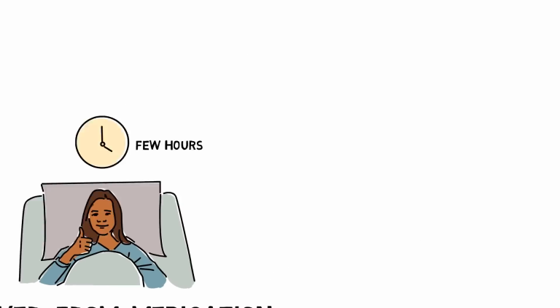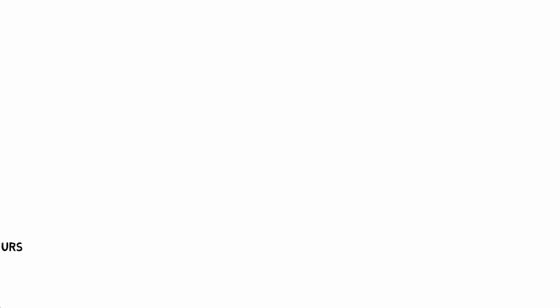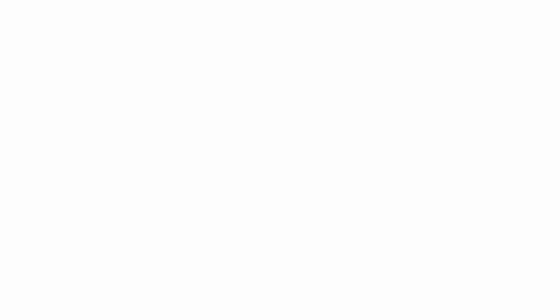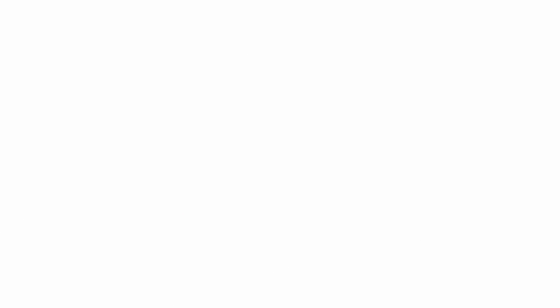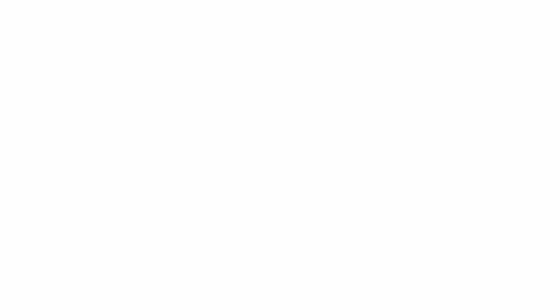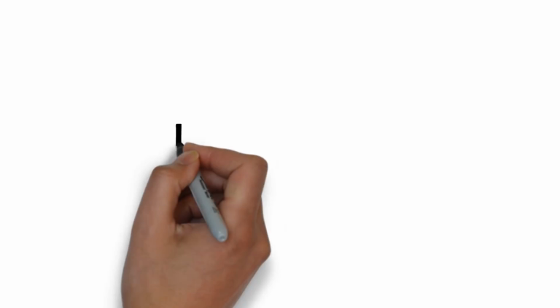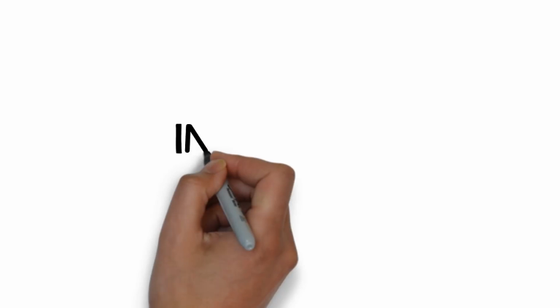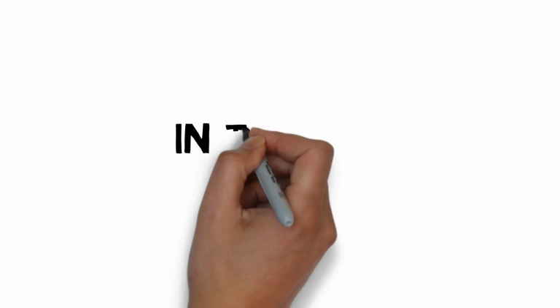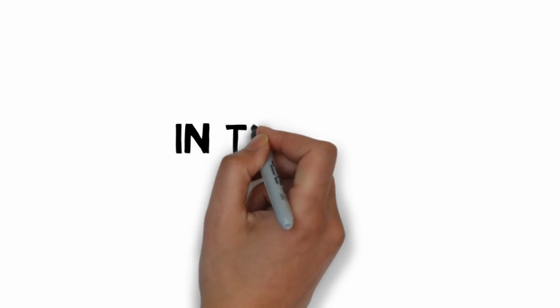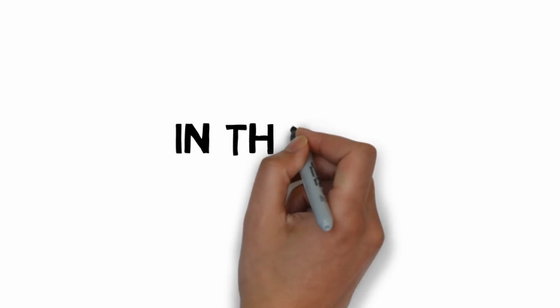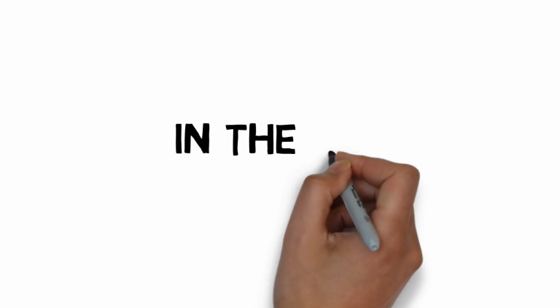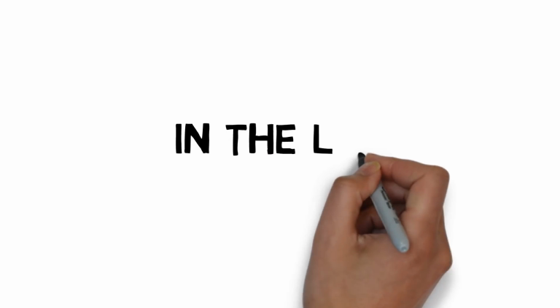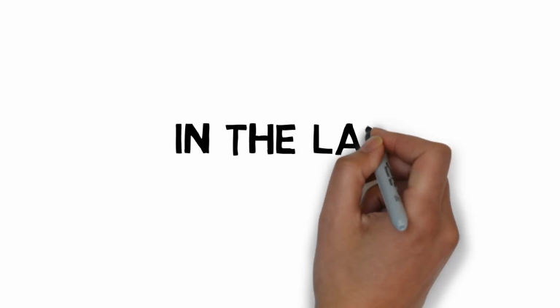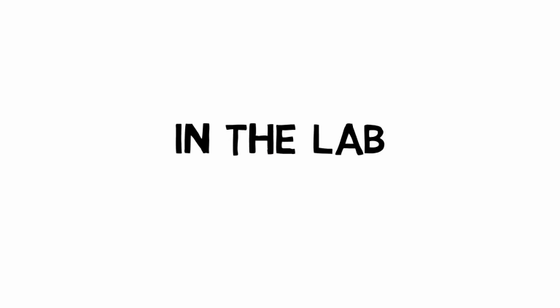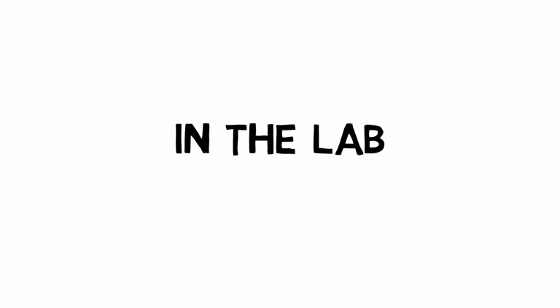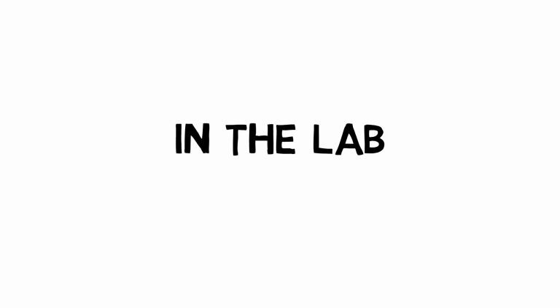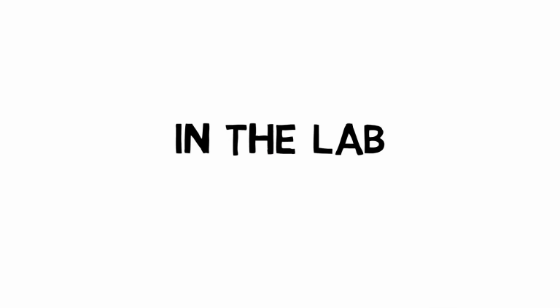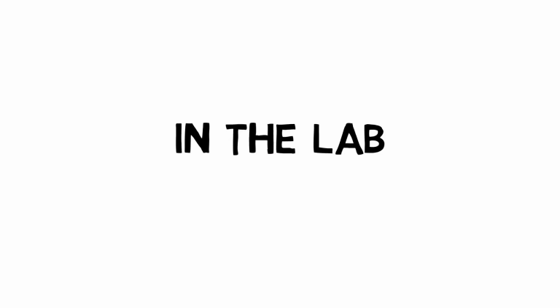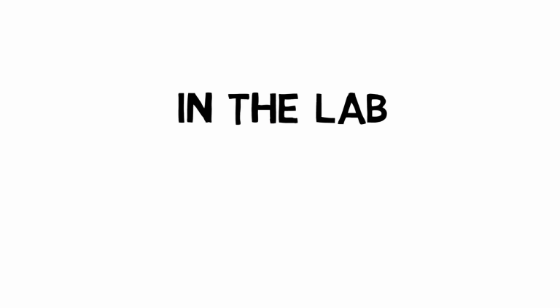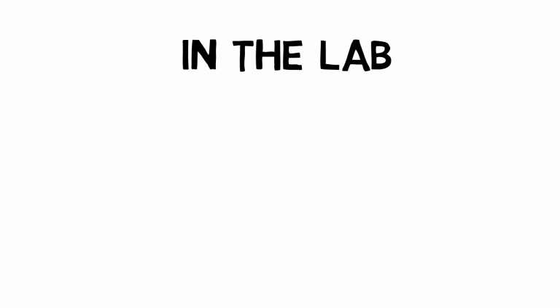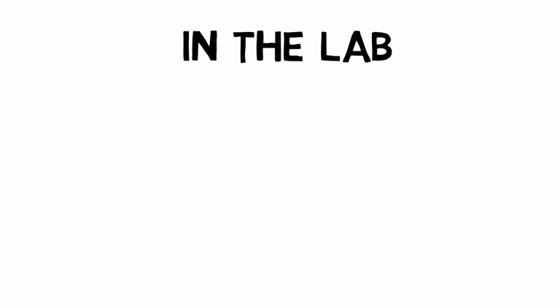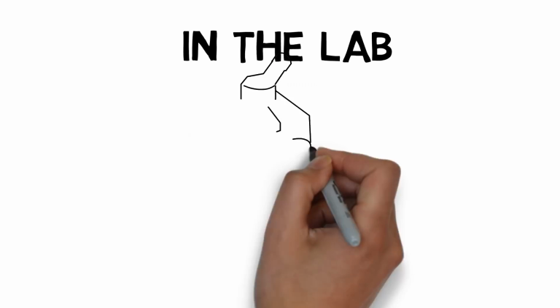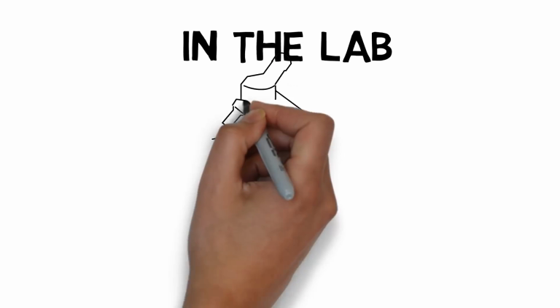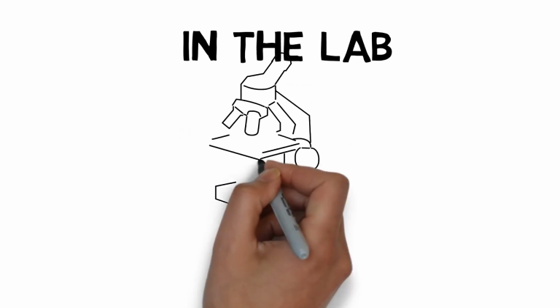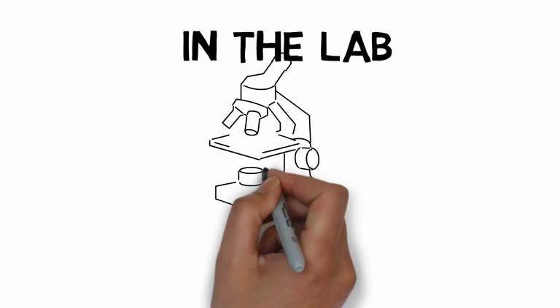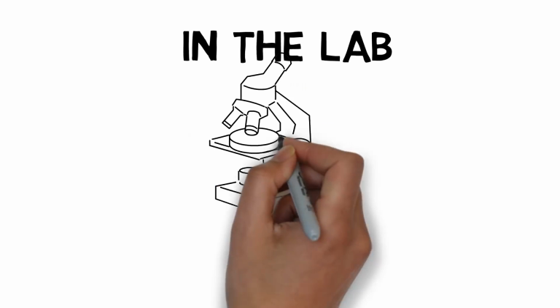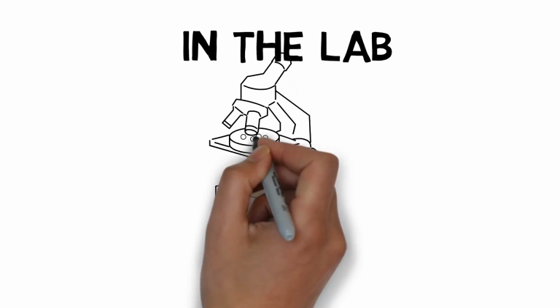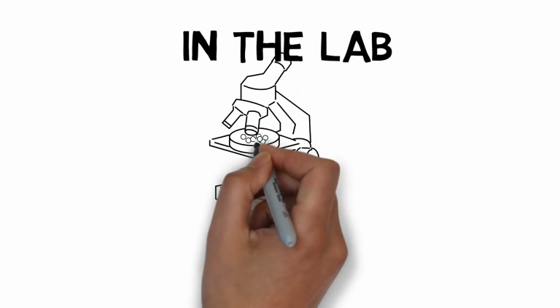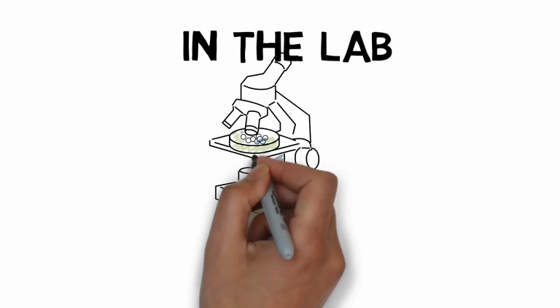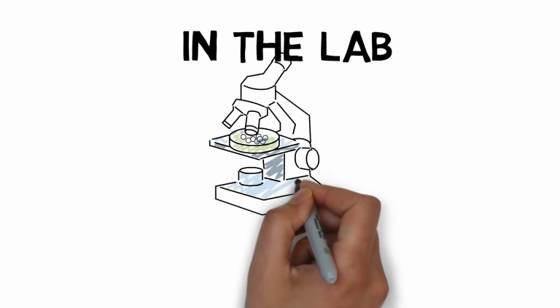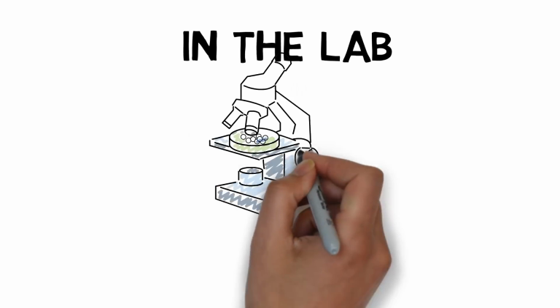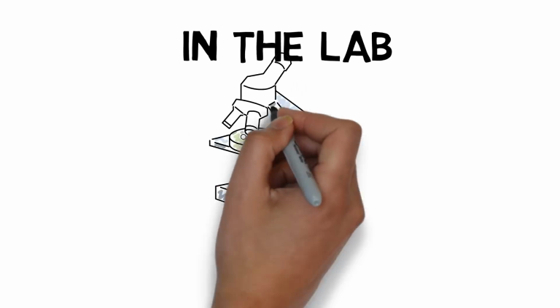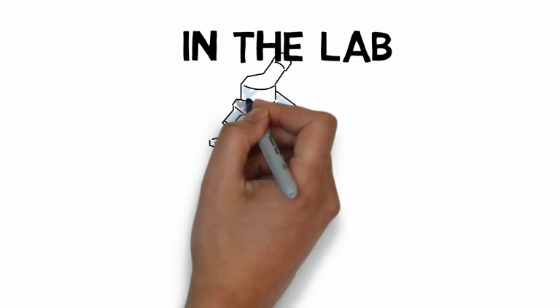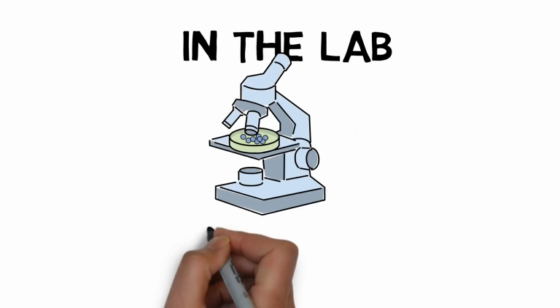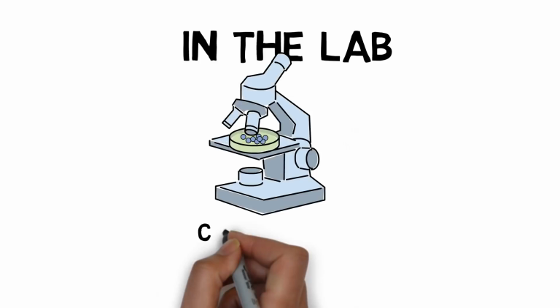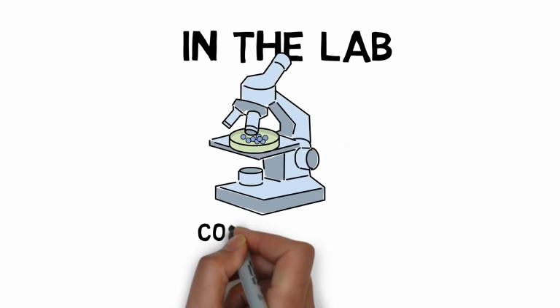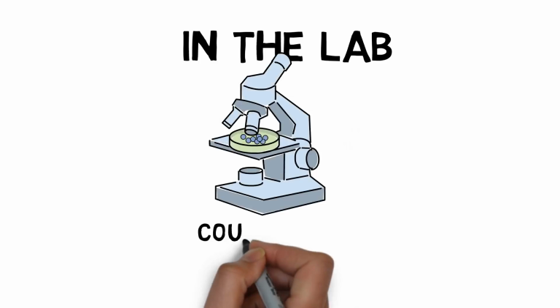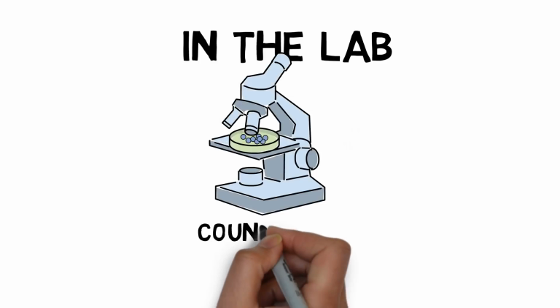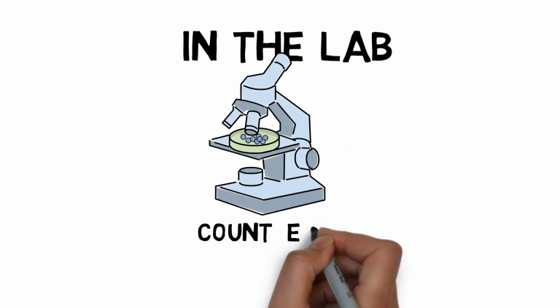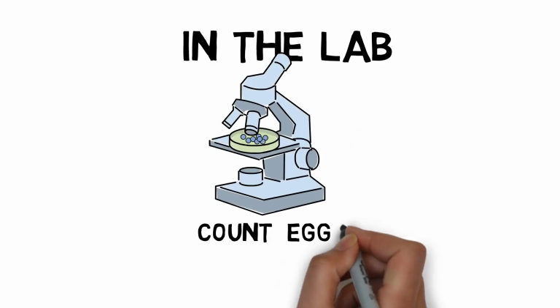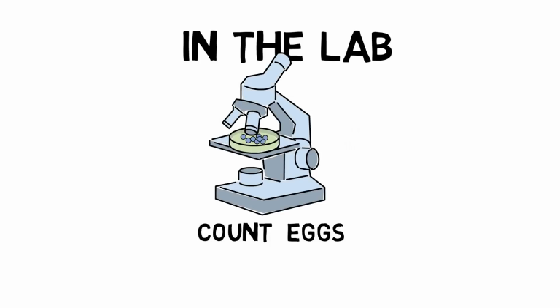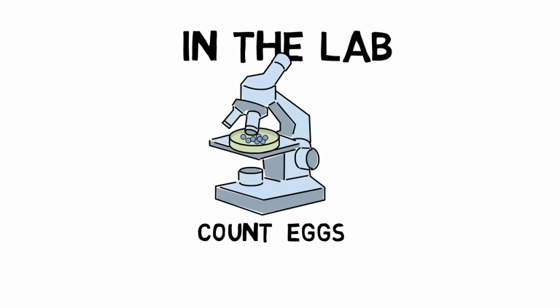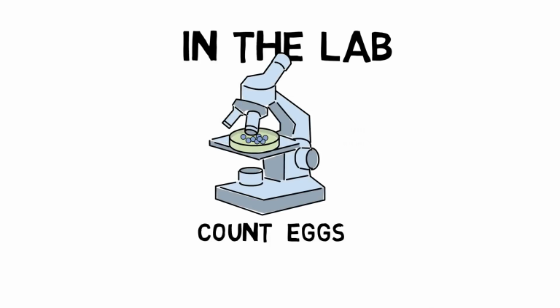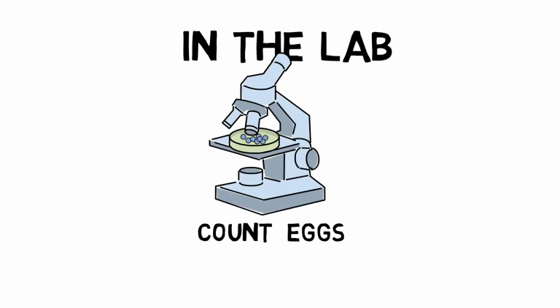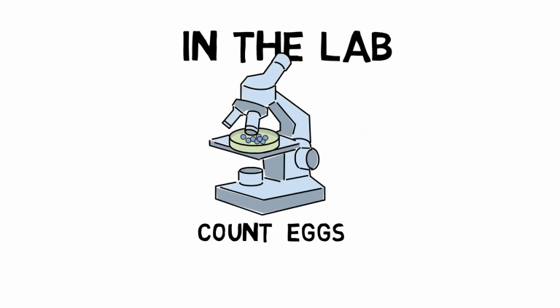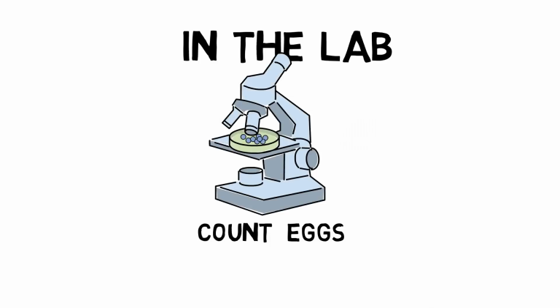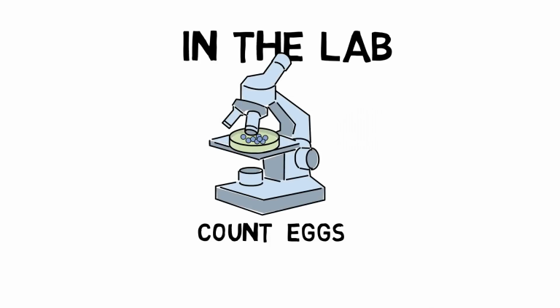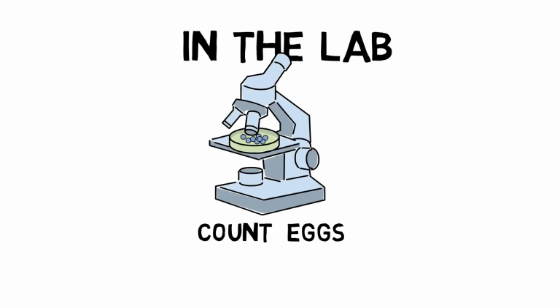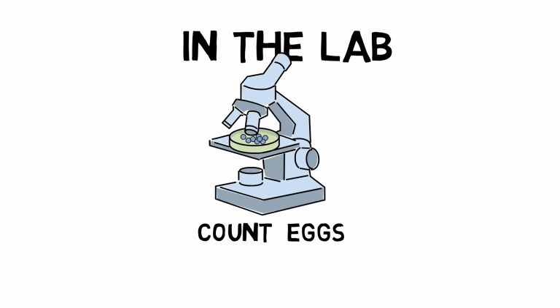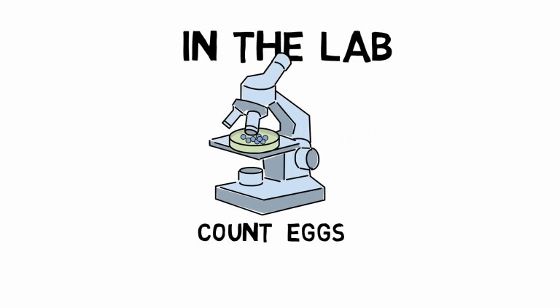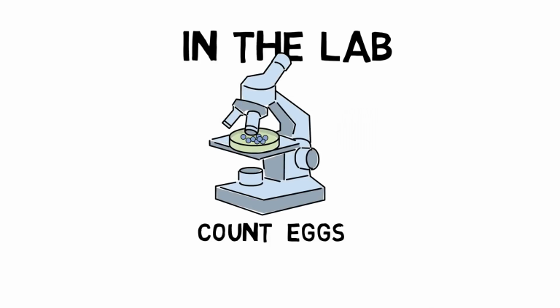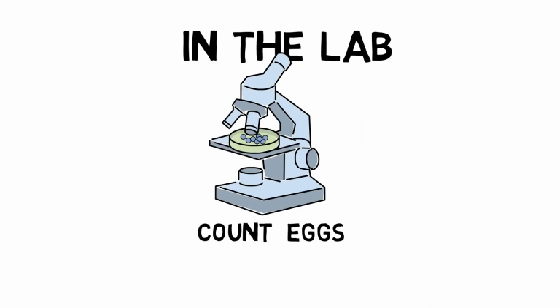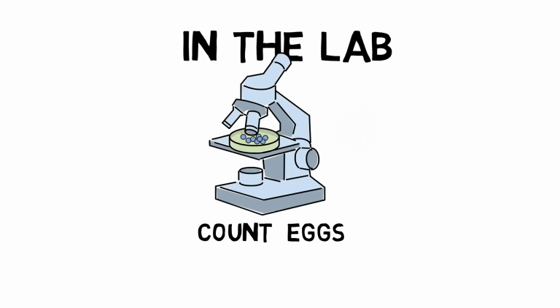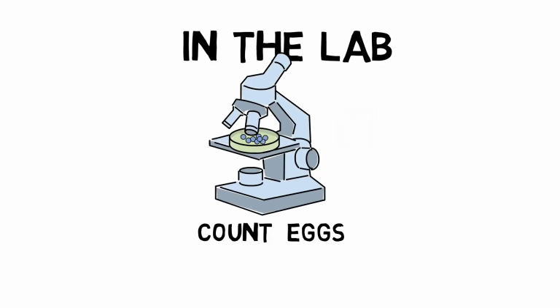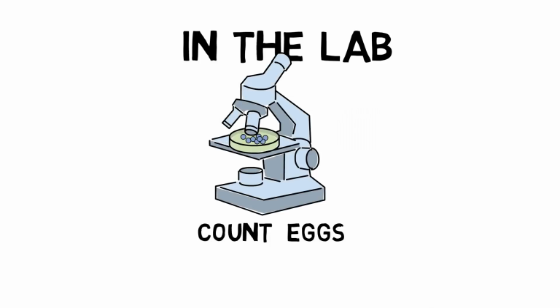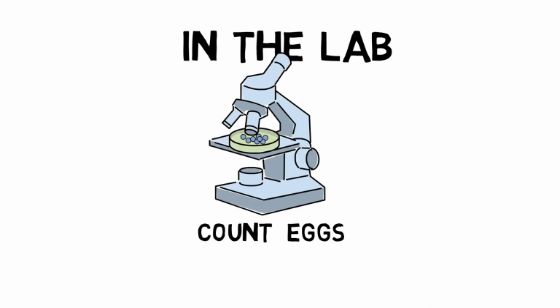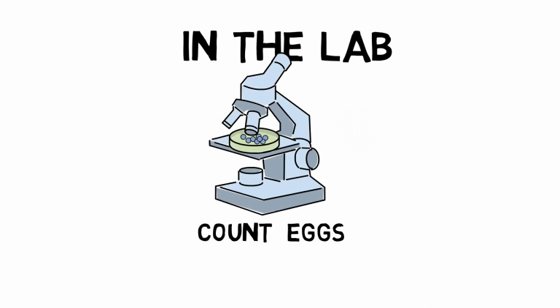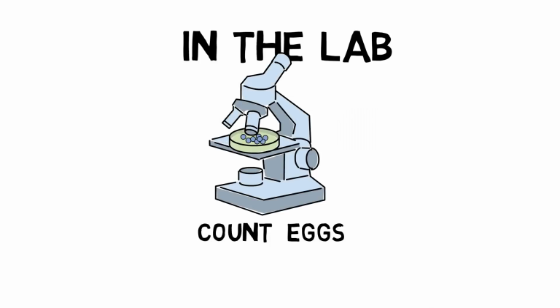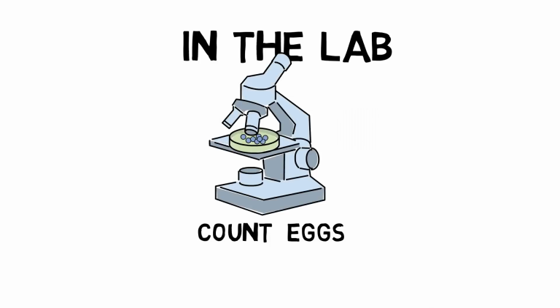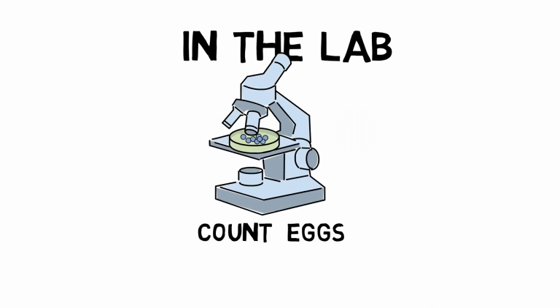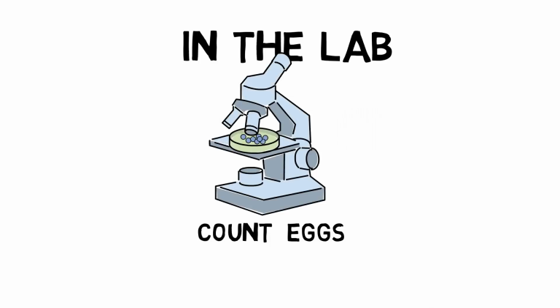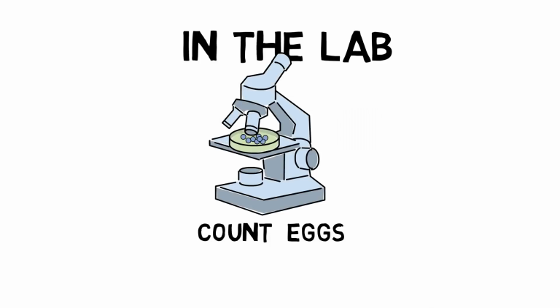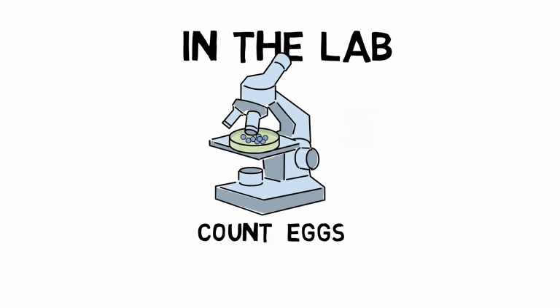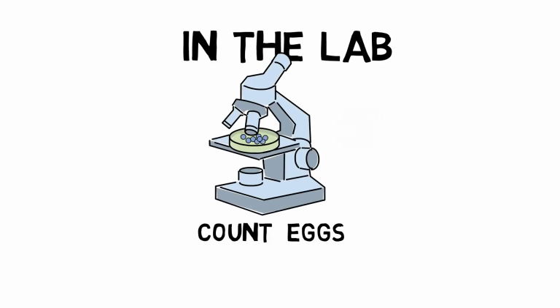The technologist in the lab will look at the eggs removed from your ovaries. They will count the number of eggs collected and prepare them for storage.